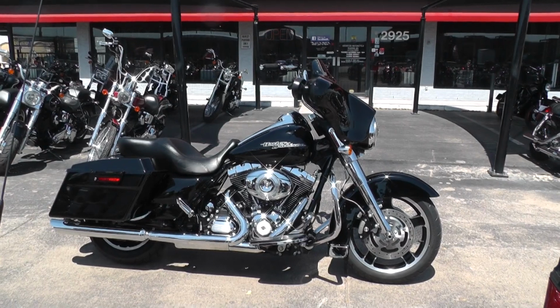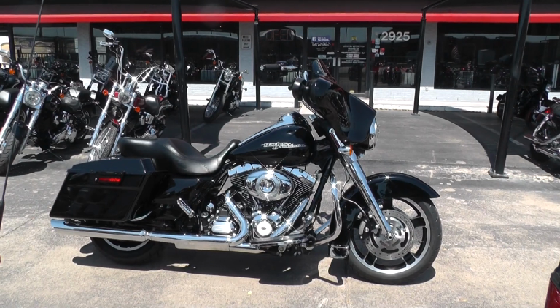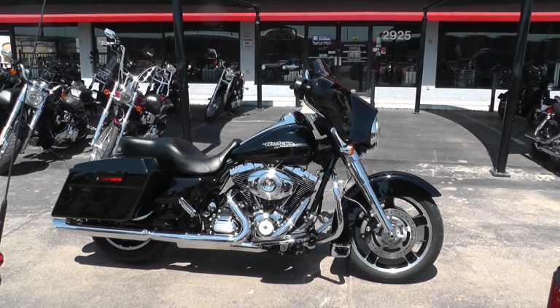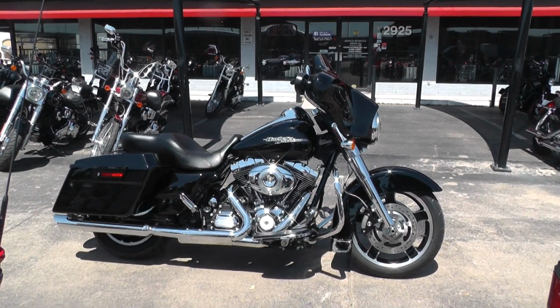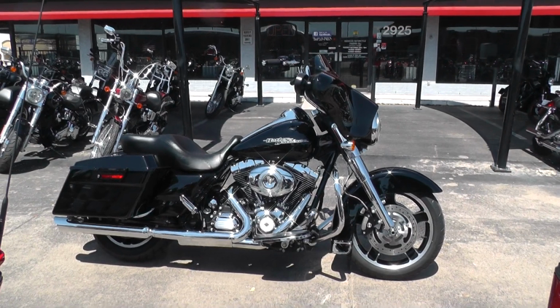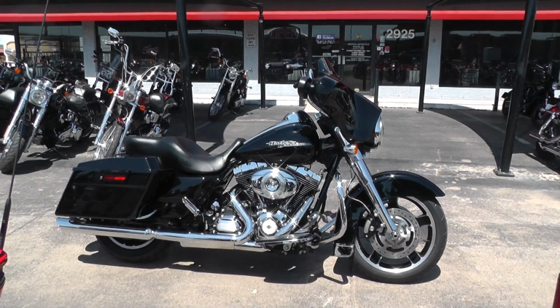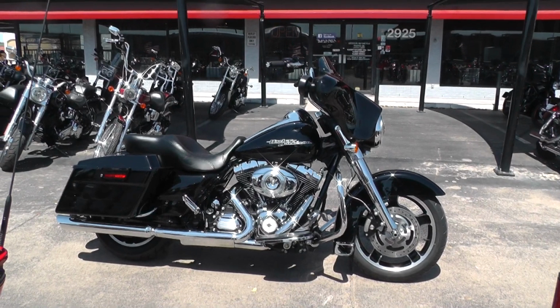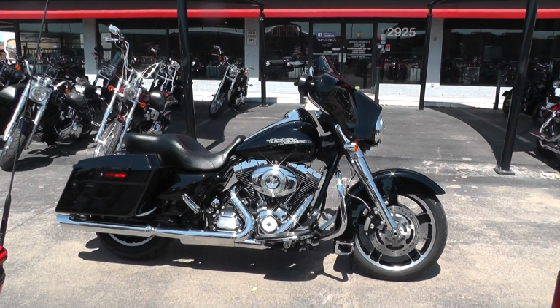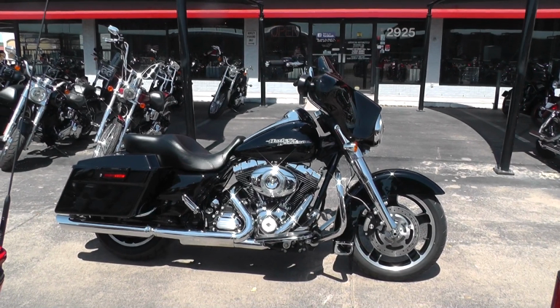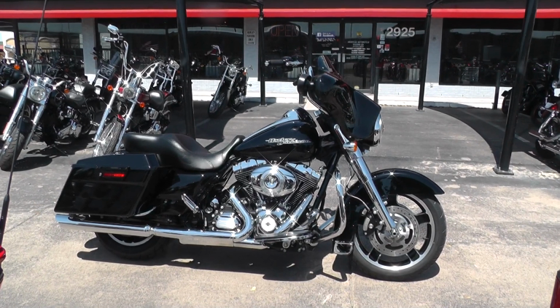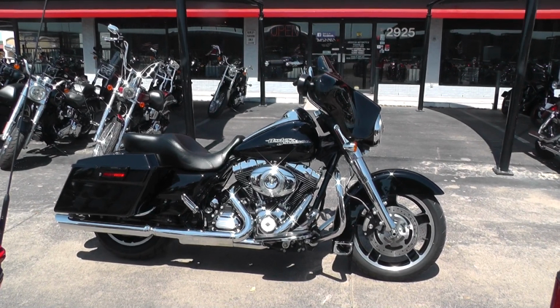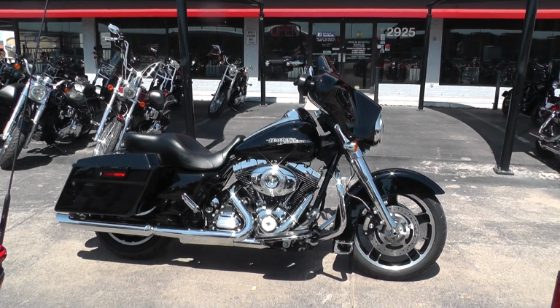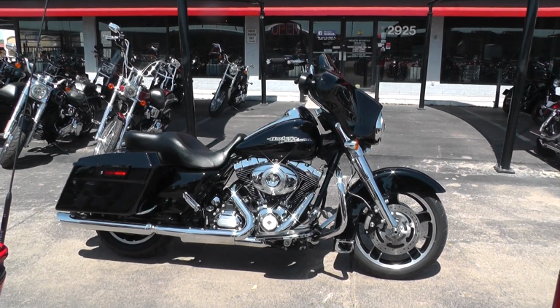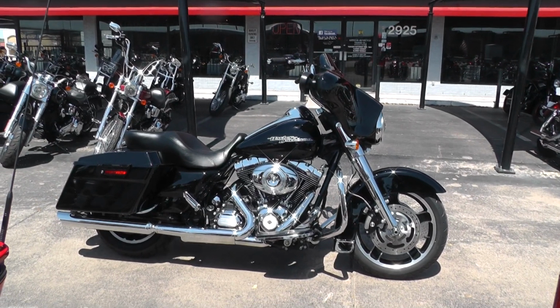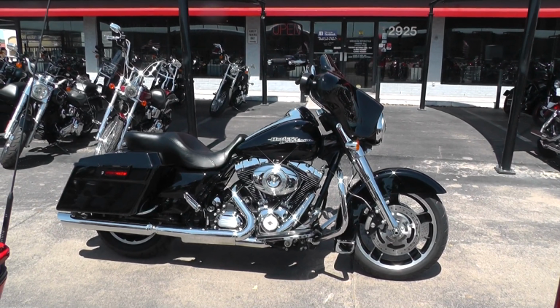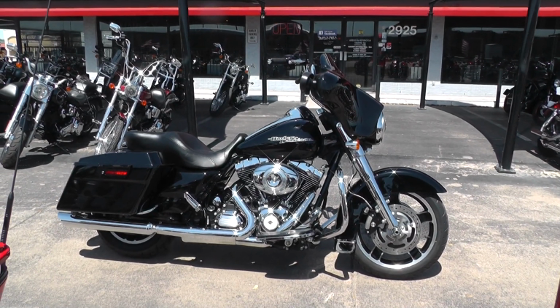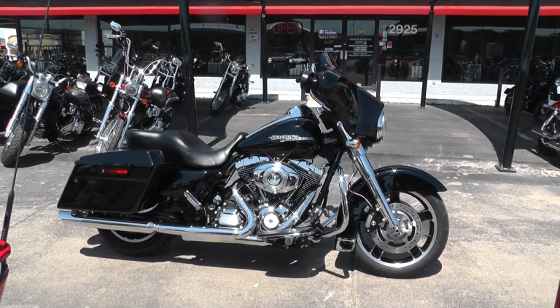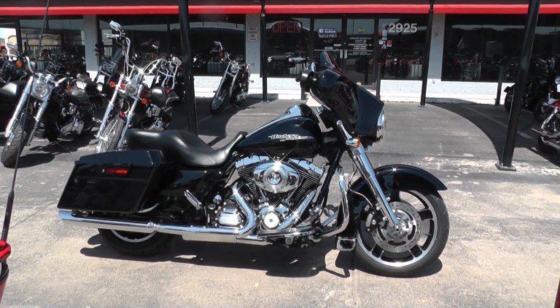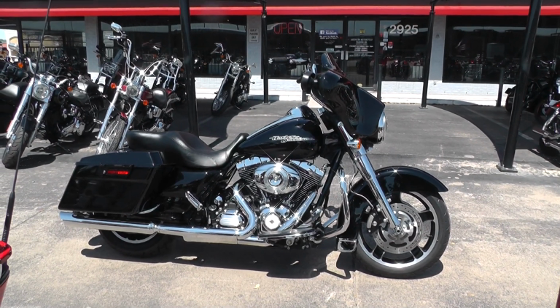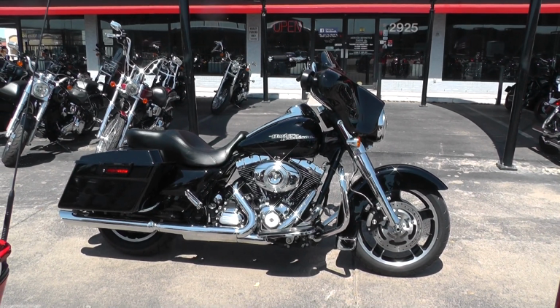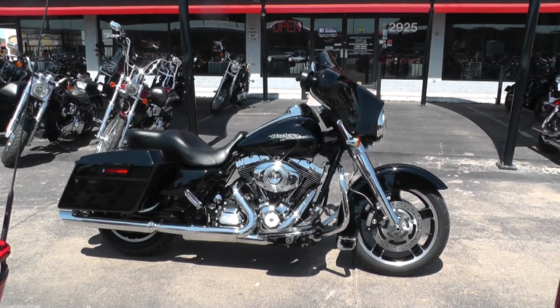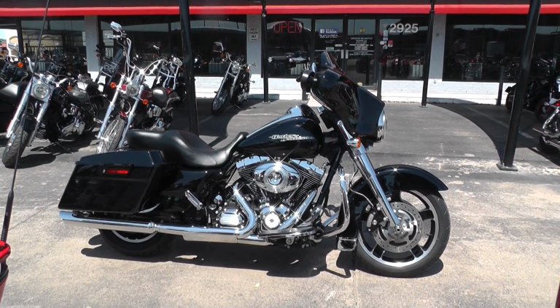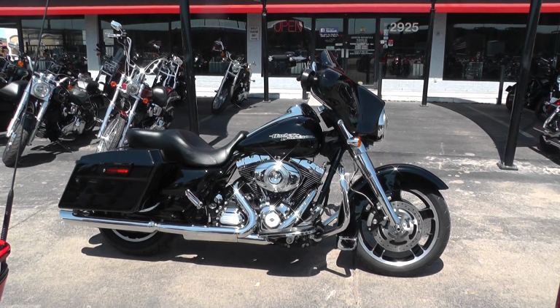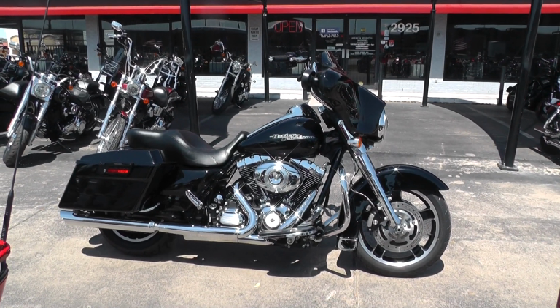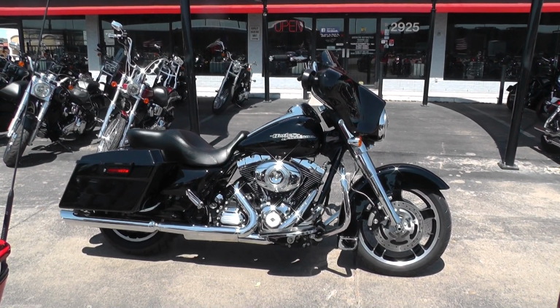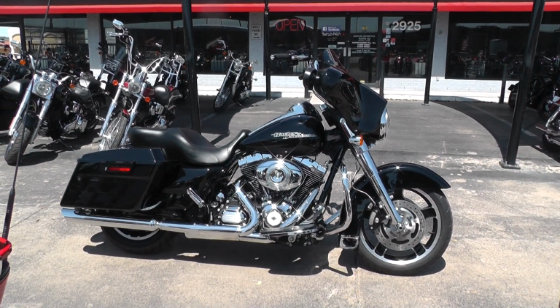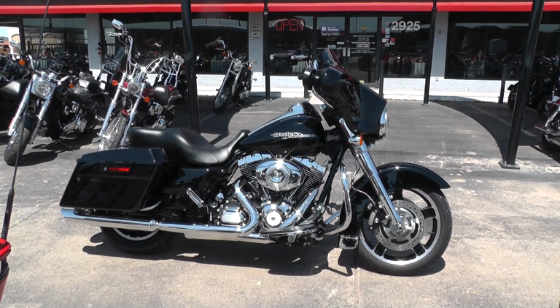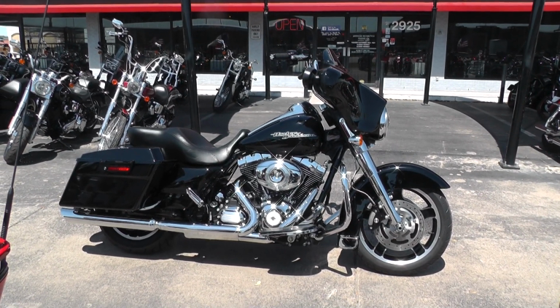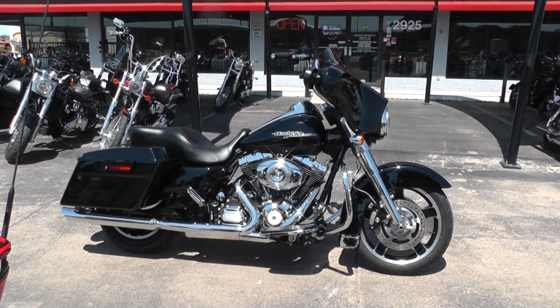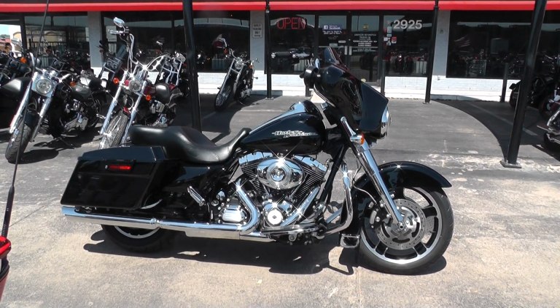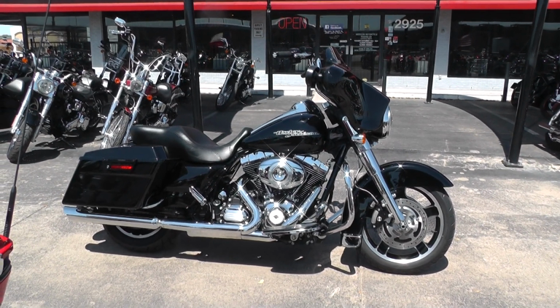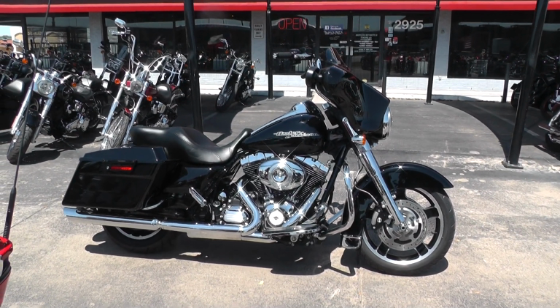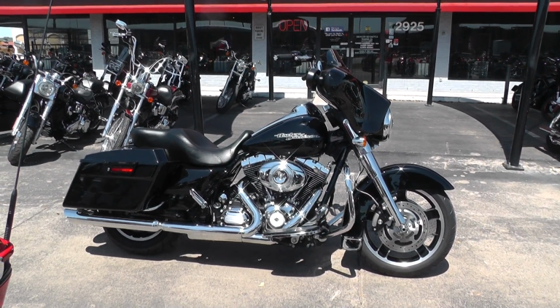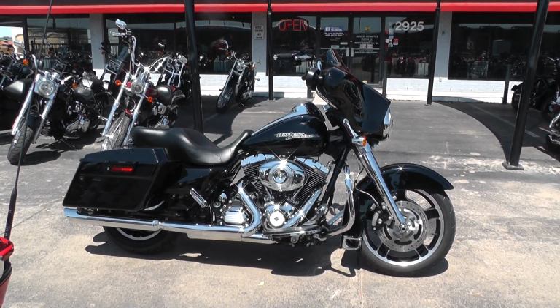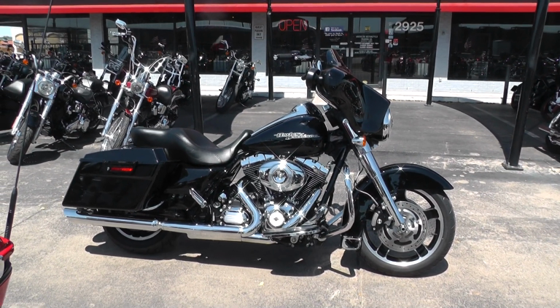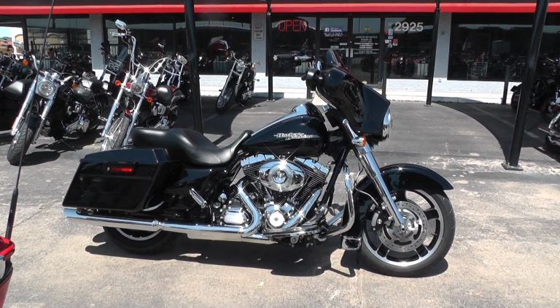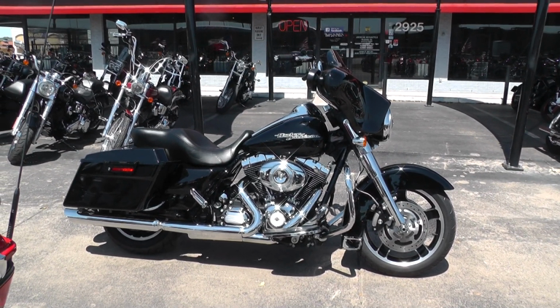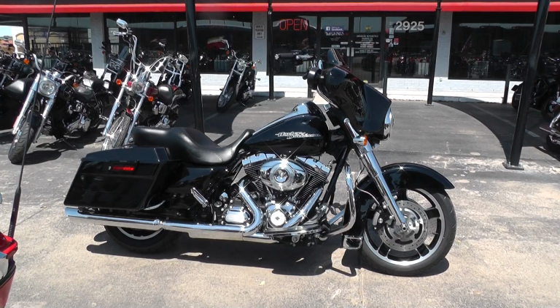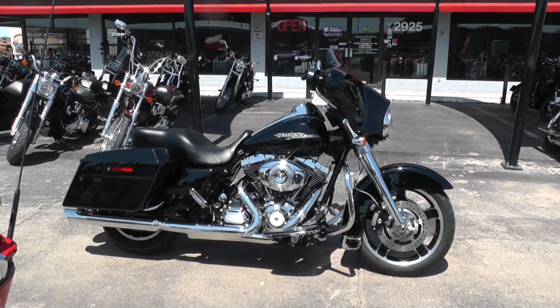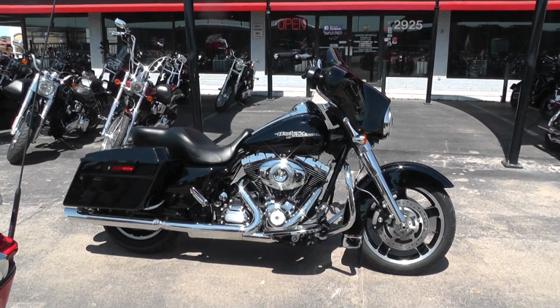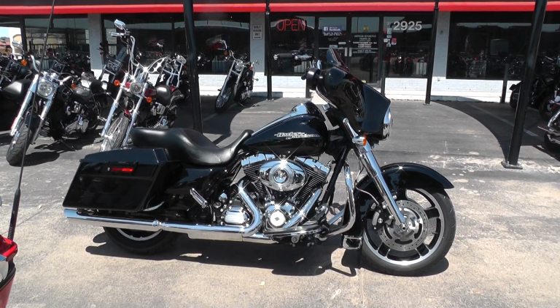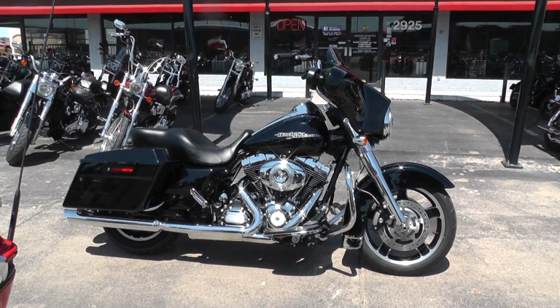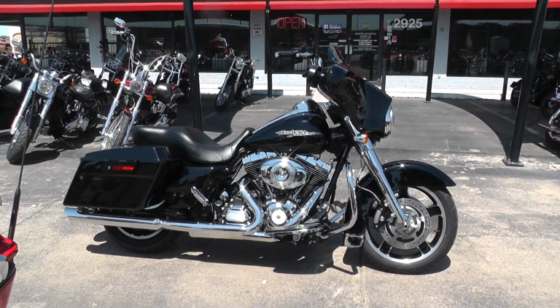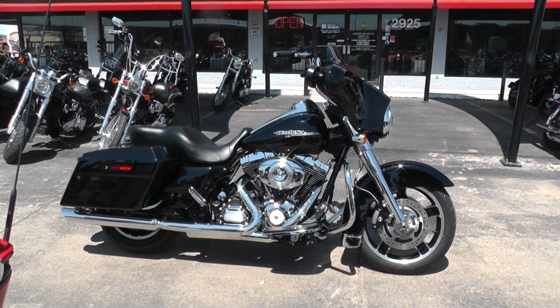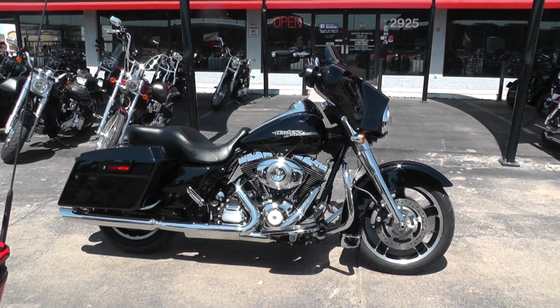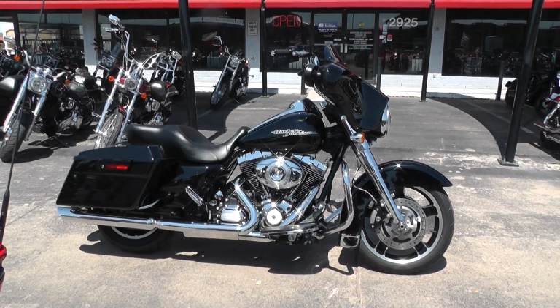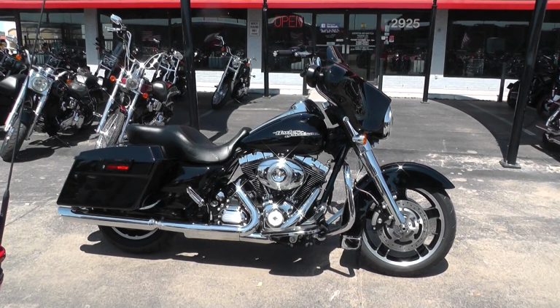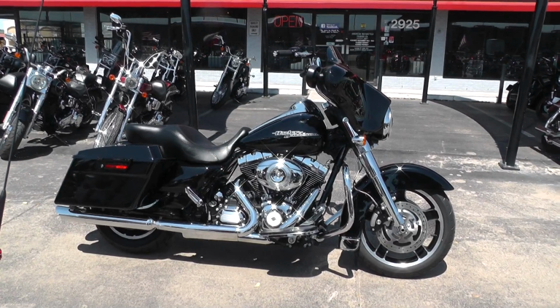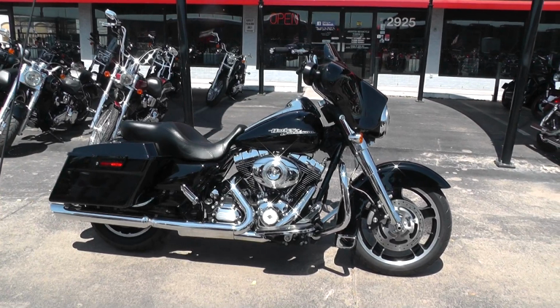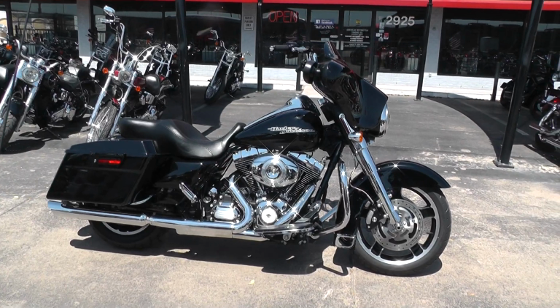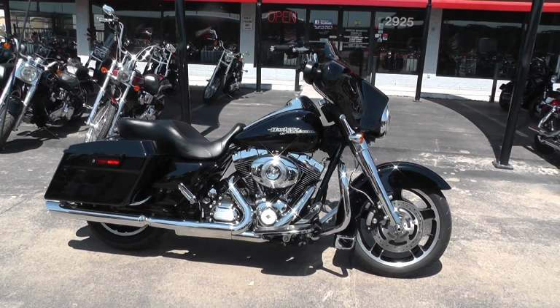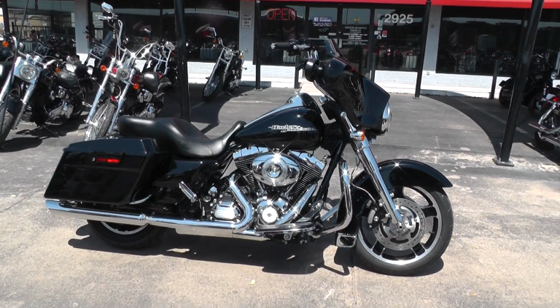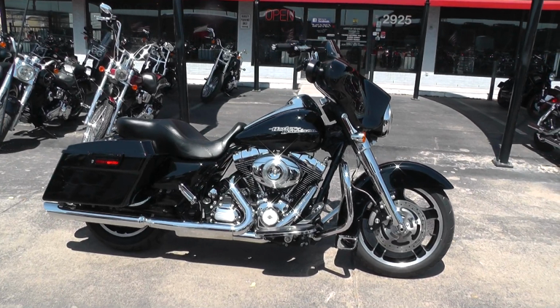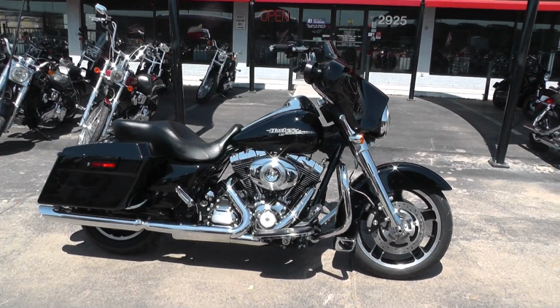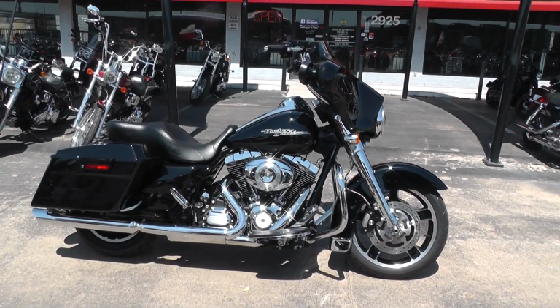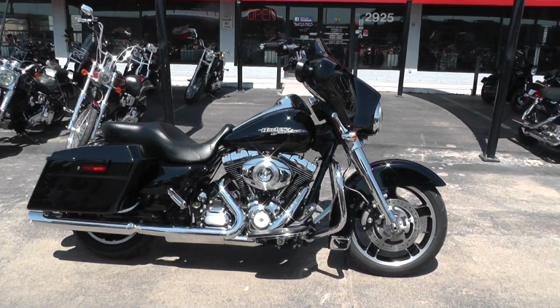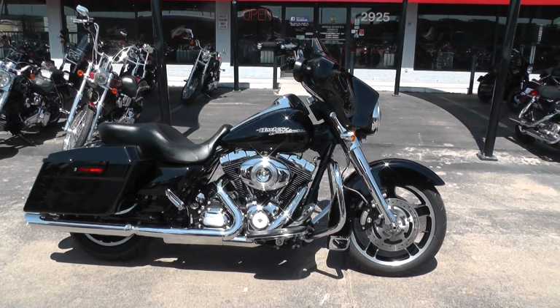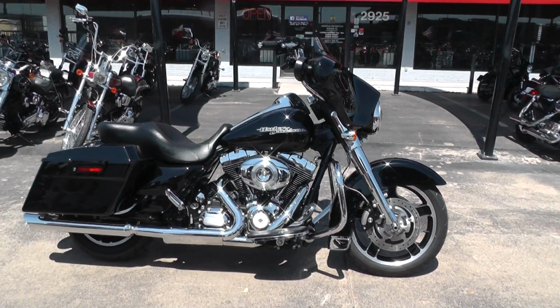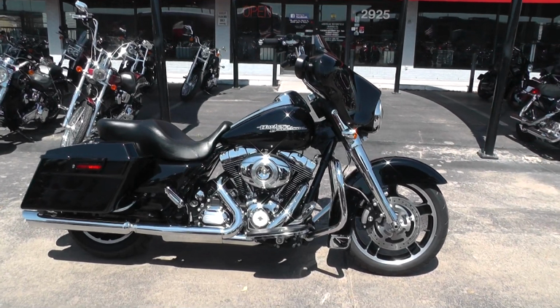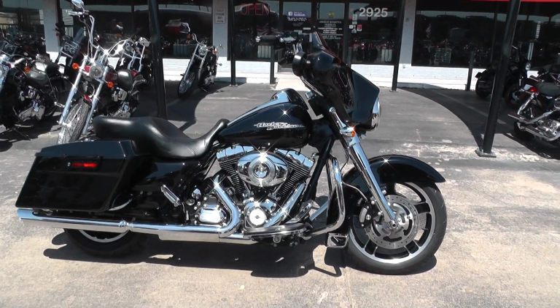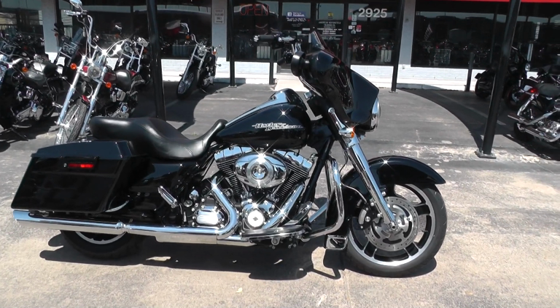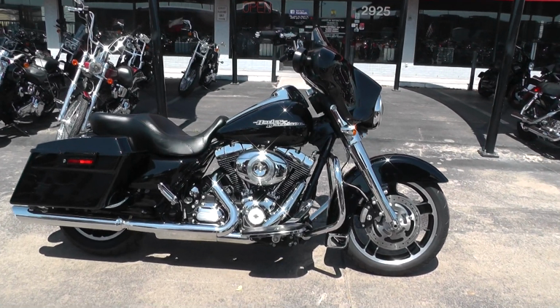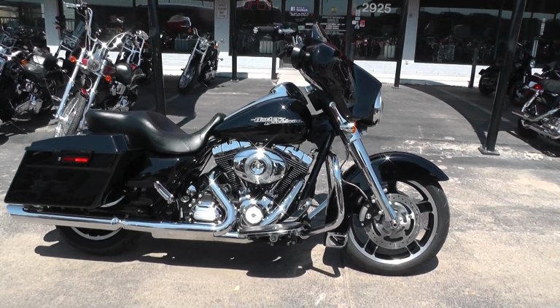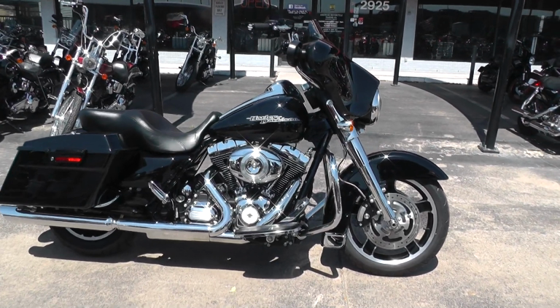Hello folks, Gino here with American Motorcycle Trading Company in Arlington, Texas with a 2012 Harley-Davidson Street Glide I want to show you.